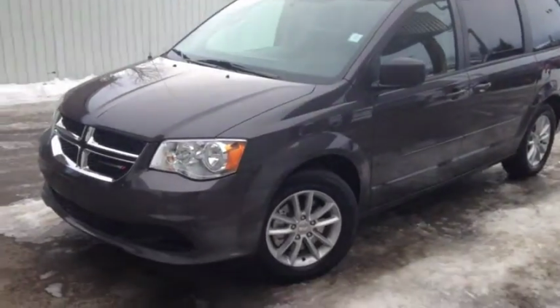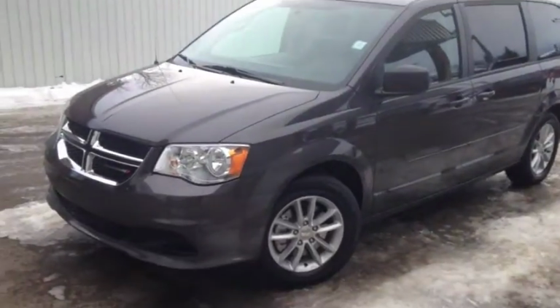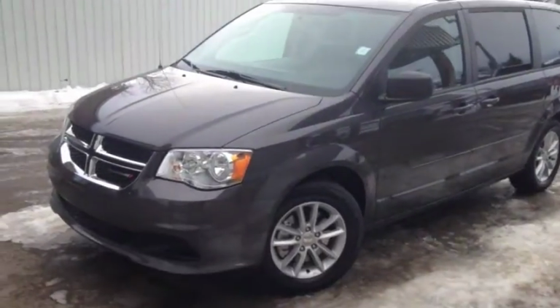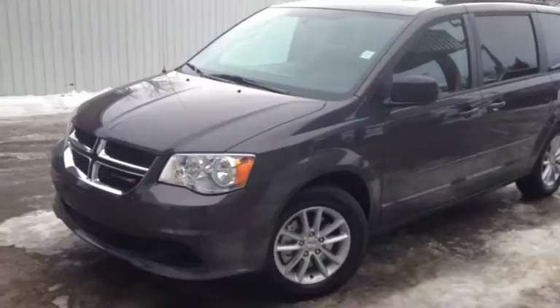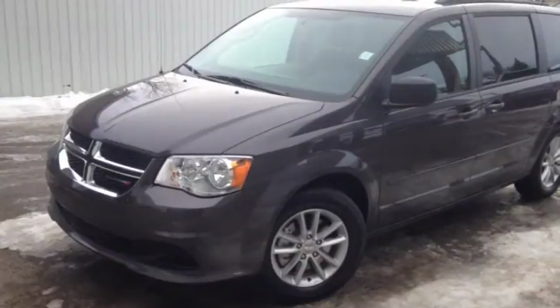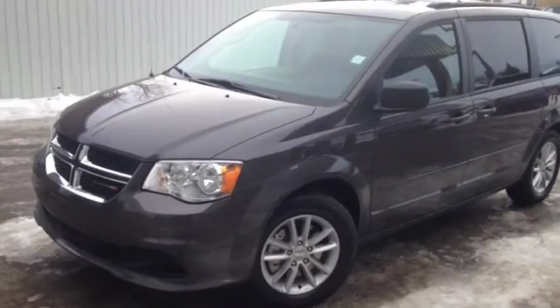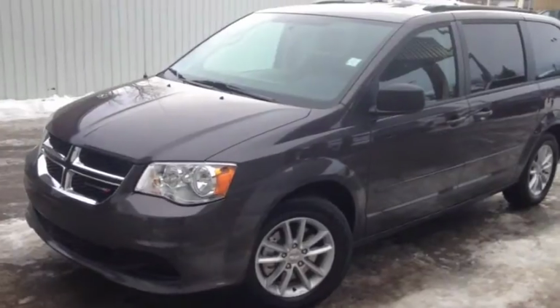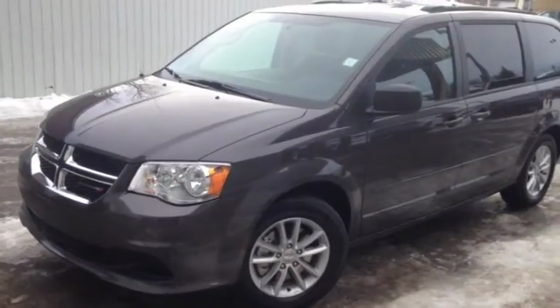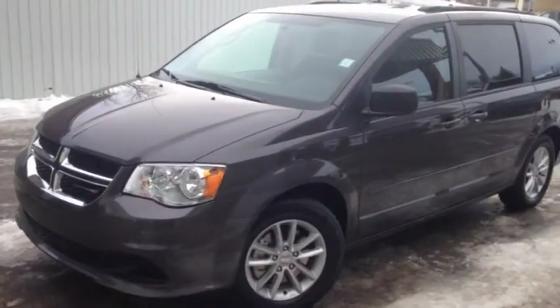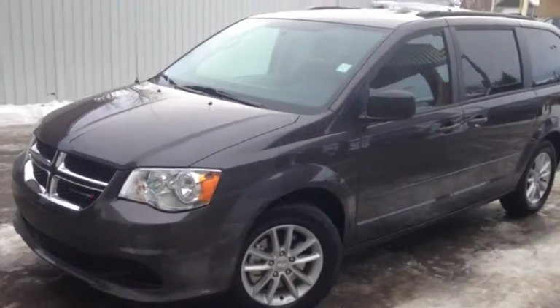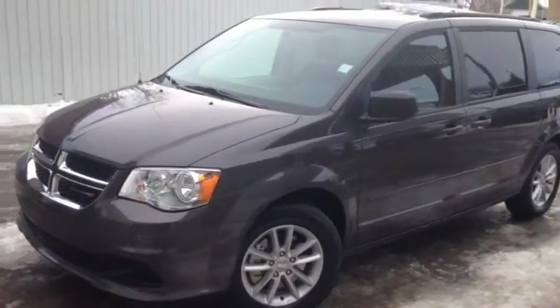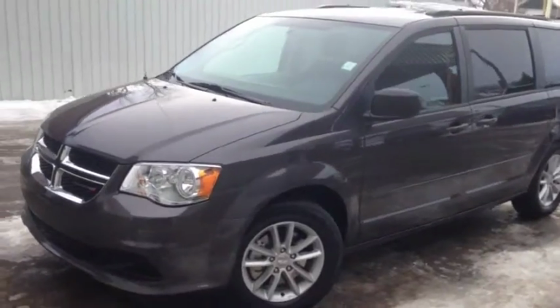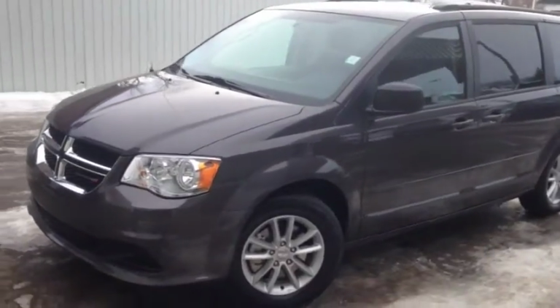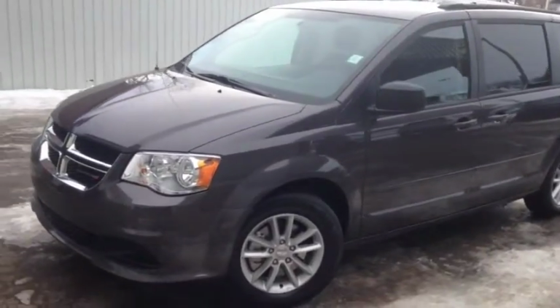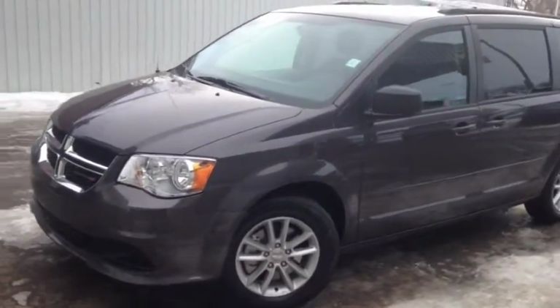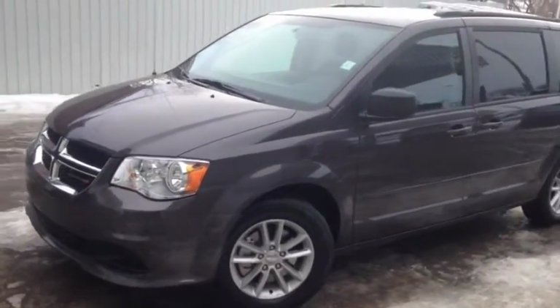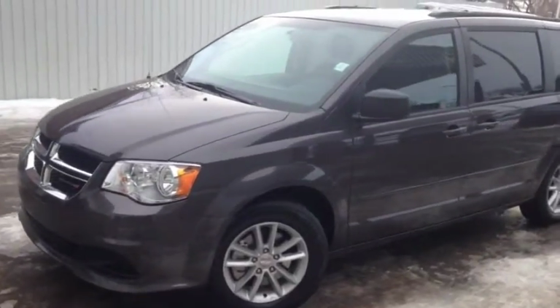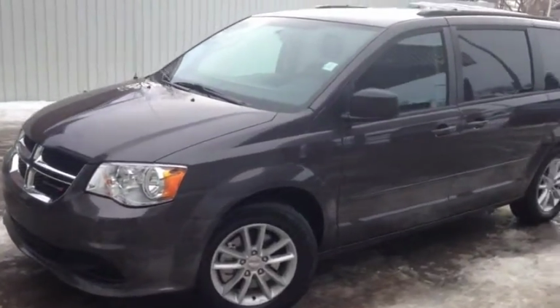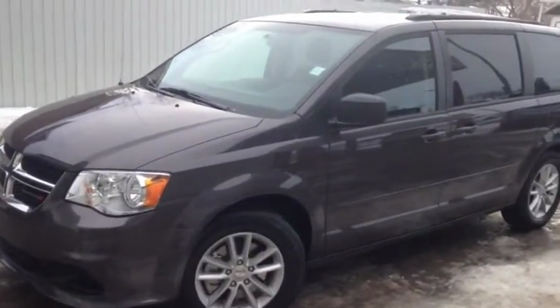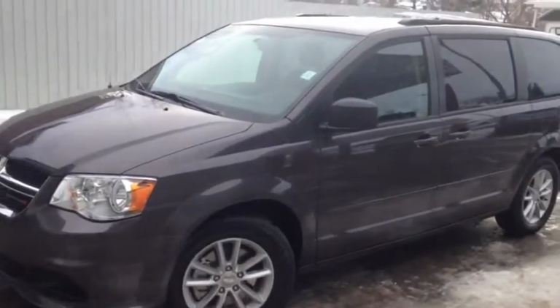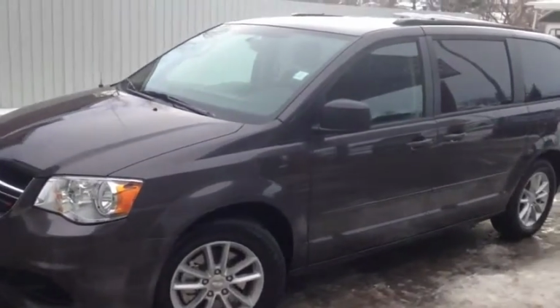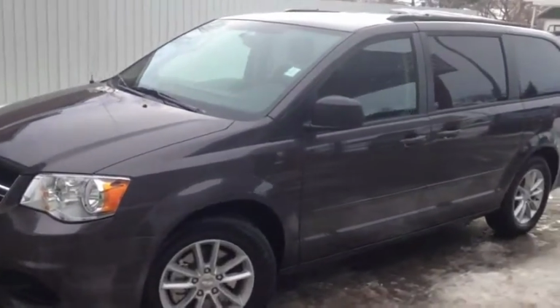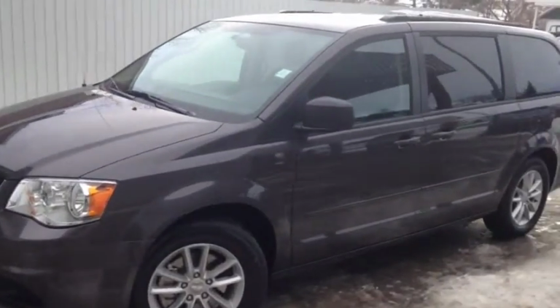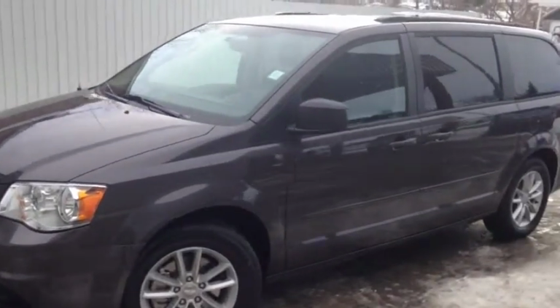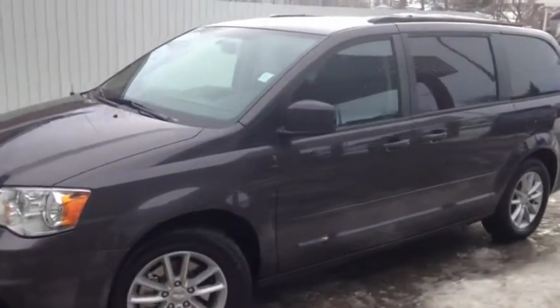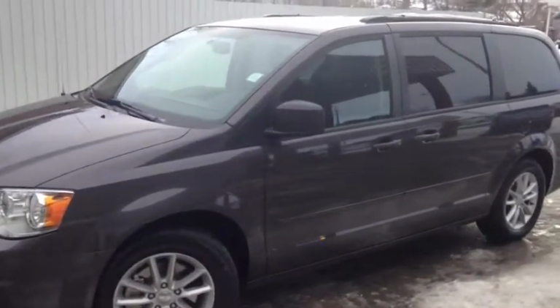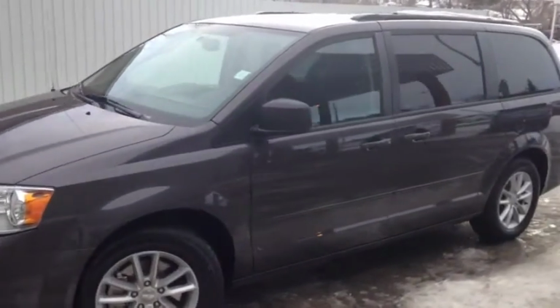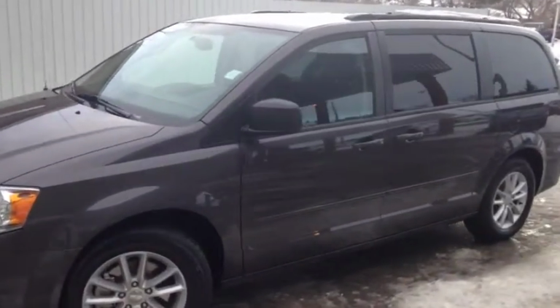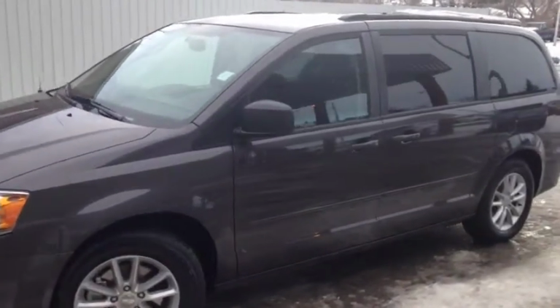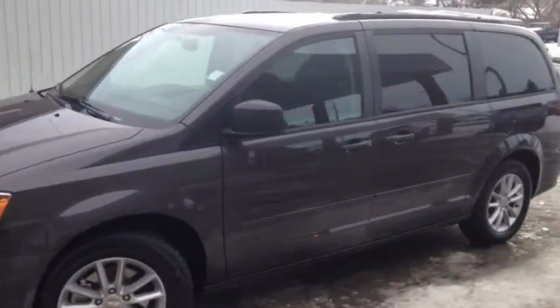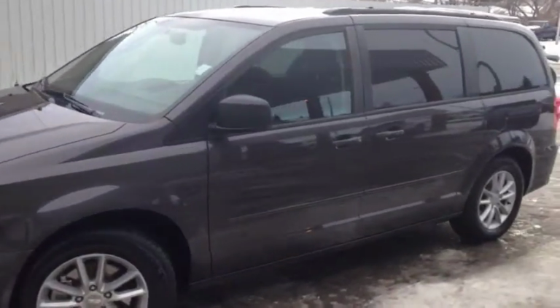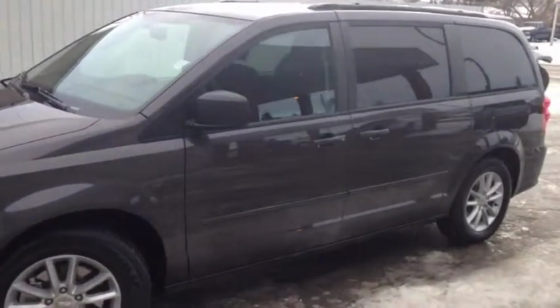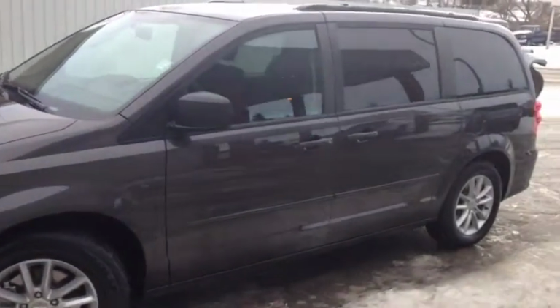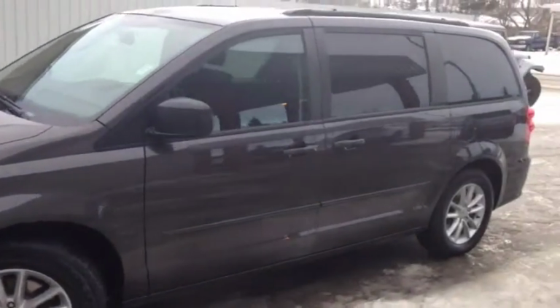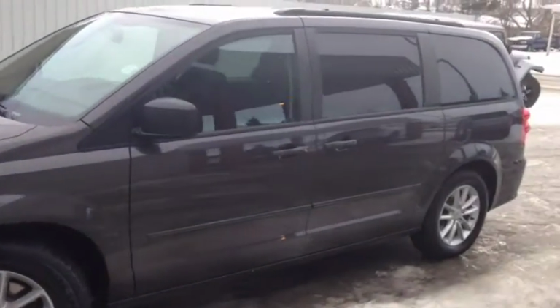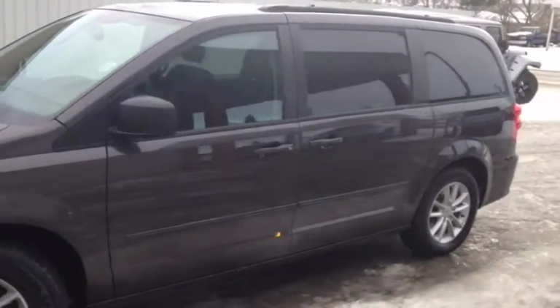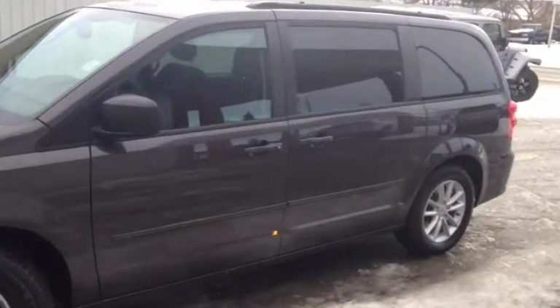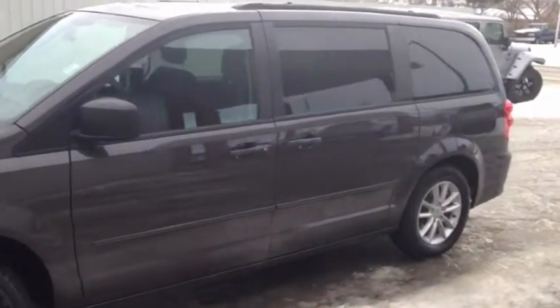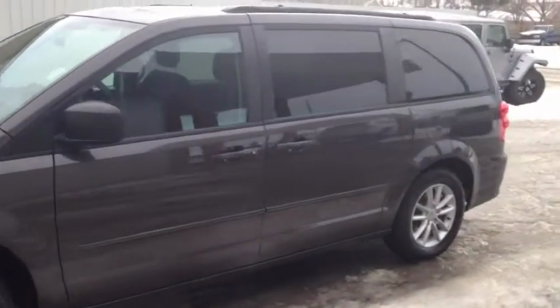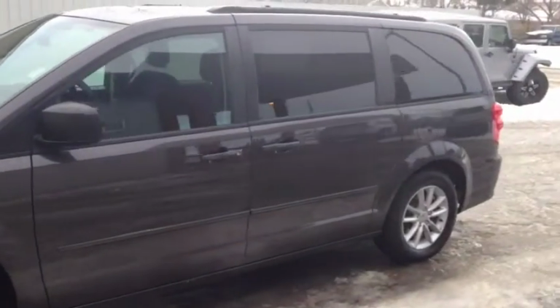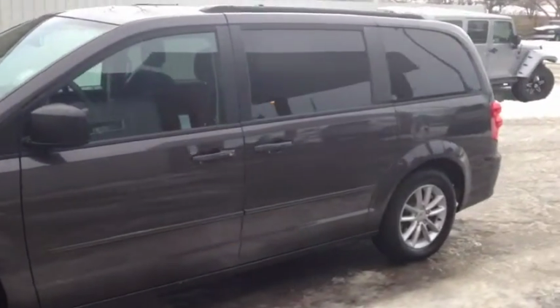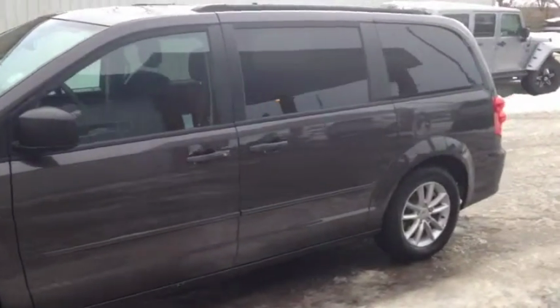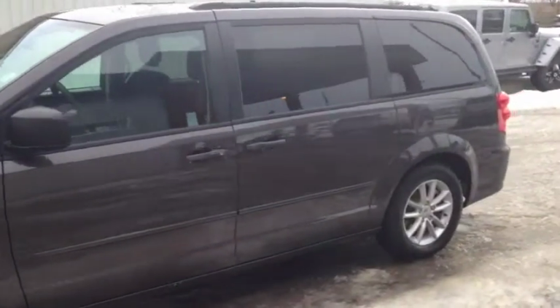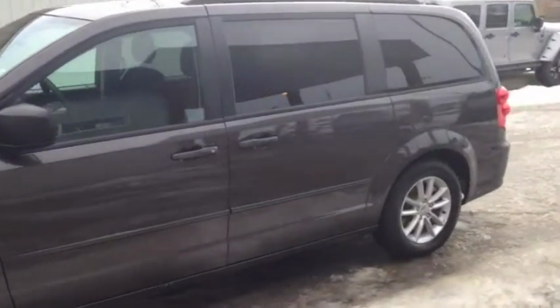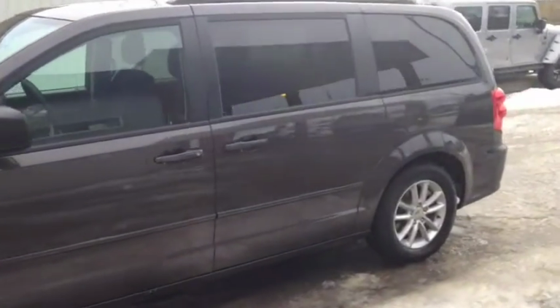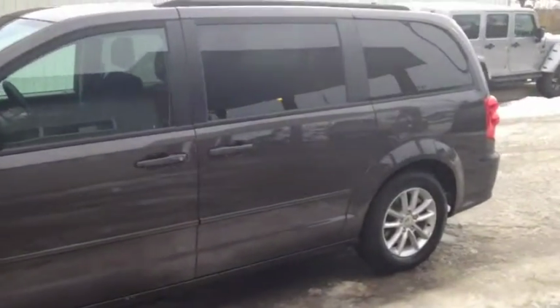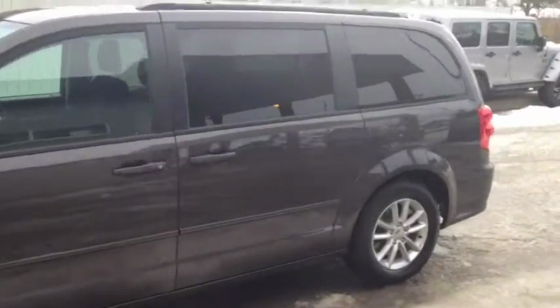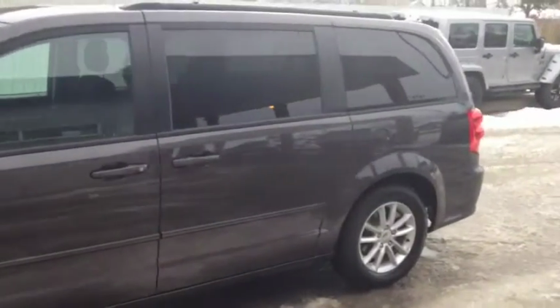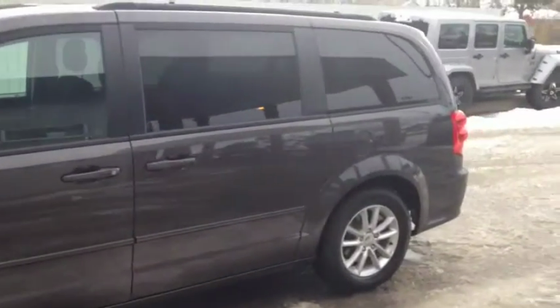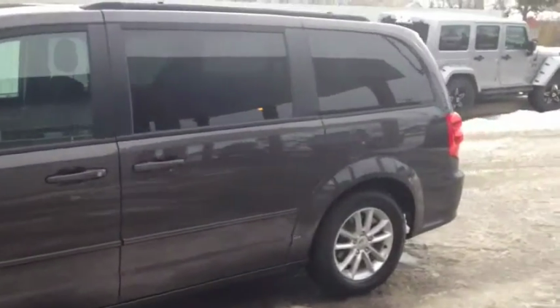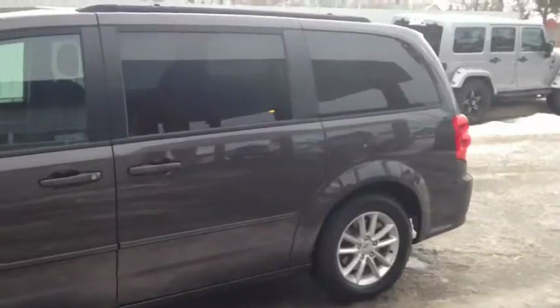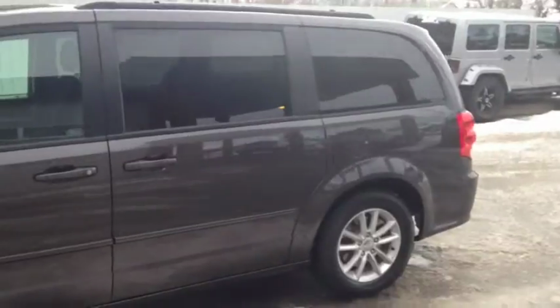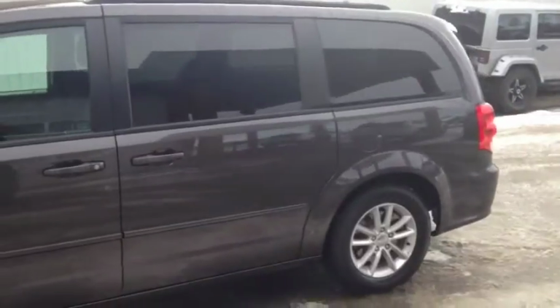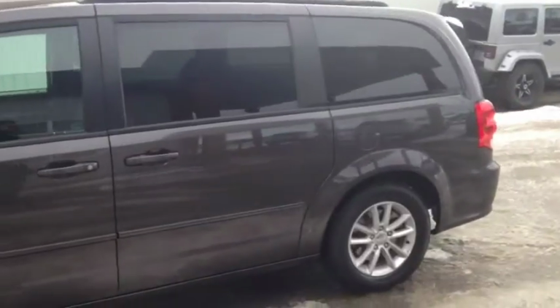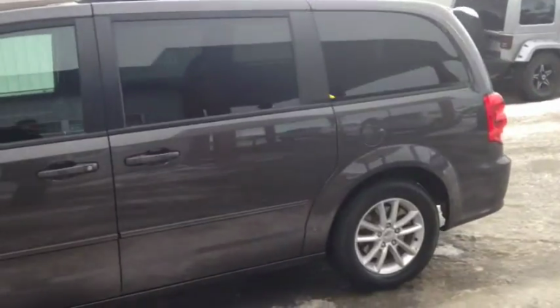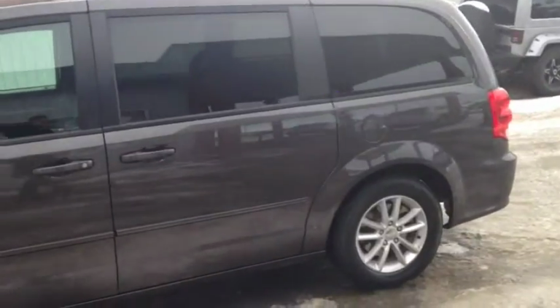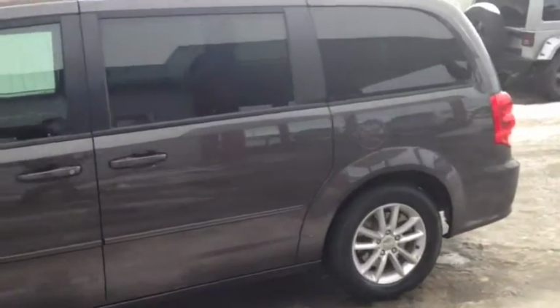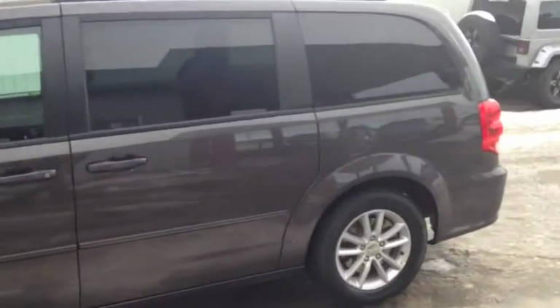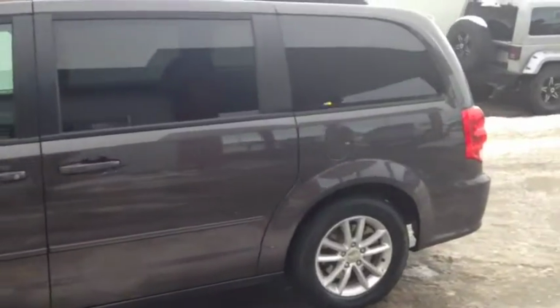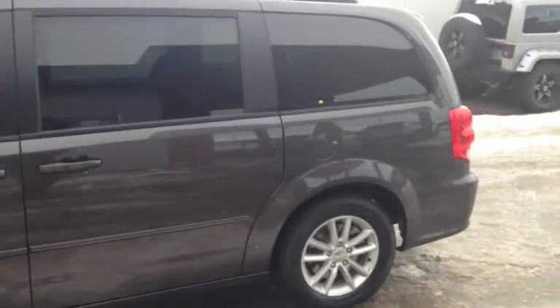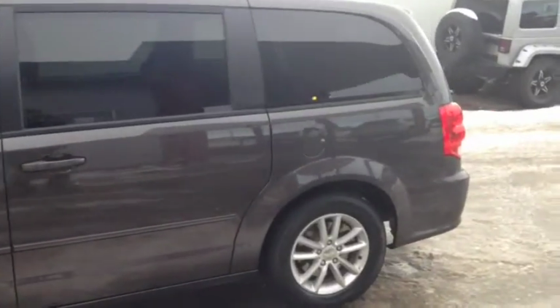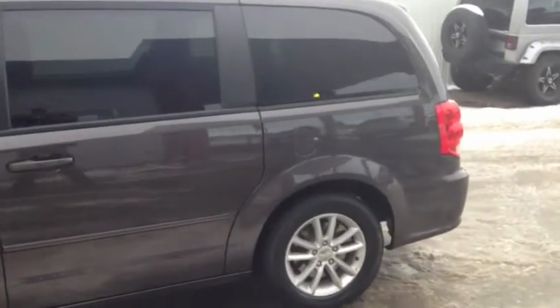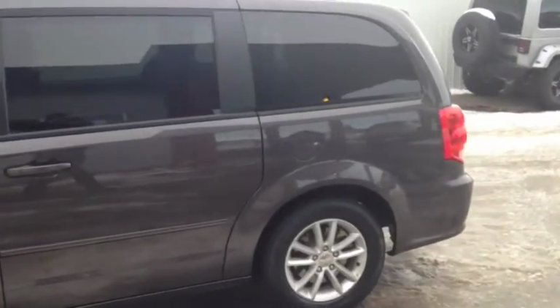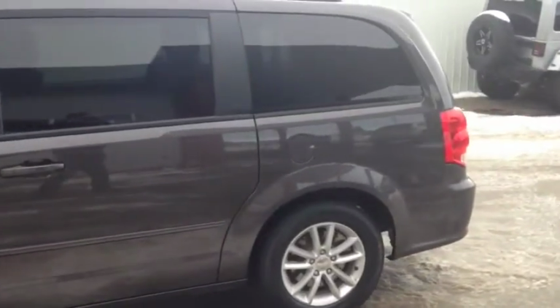Hello, today we are showing unit number 6186. This is a used 2015 Dodge Grand Caravan painted in pewter.